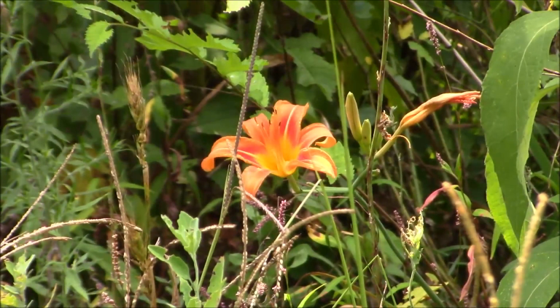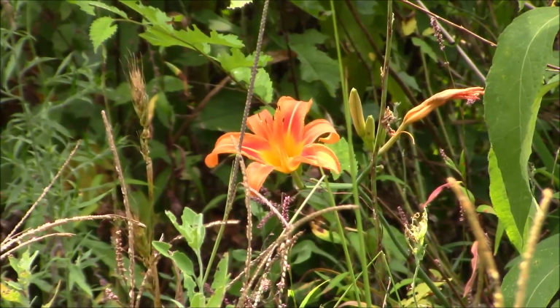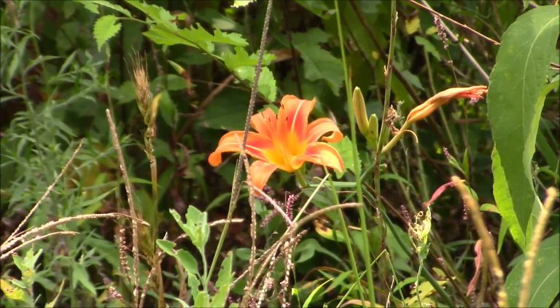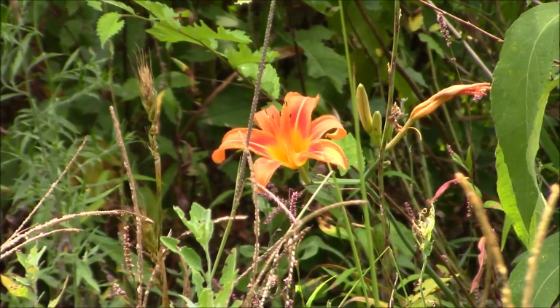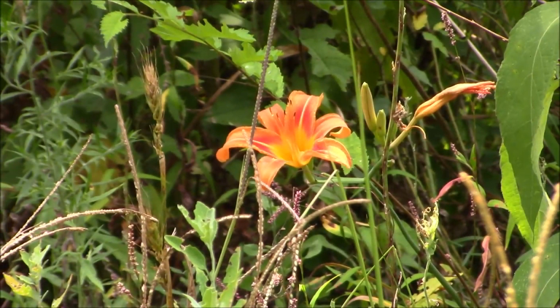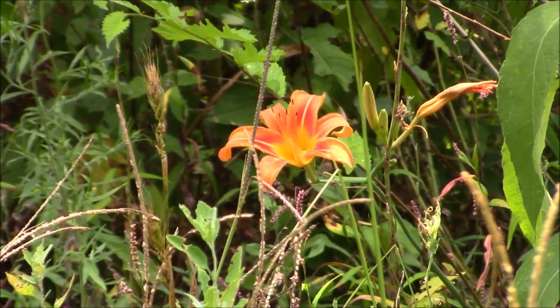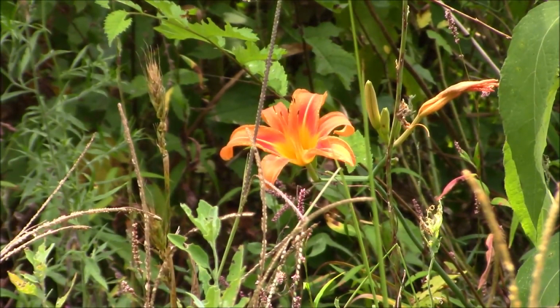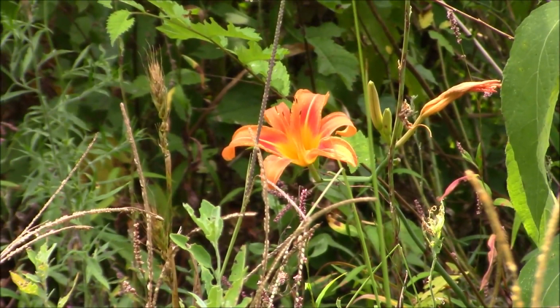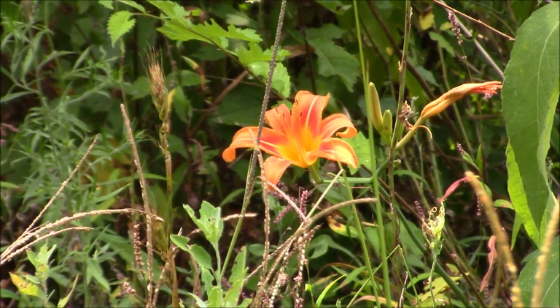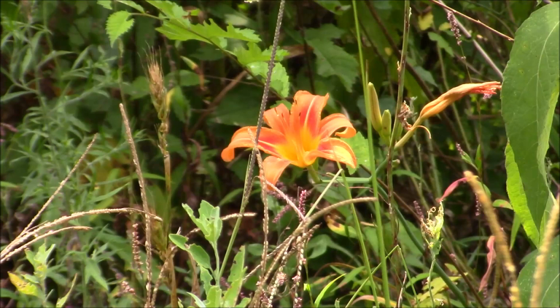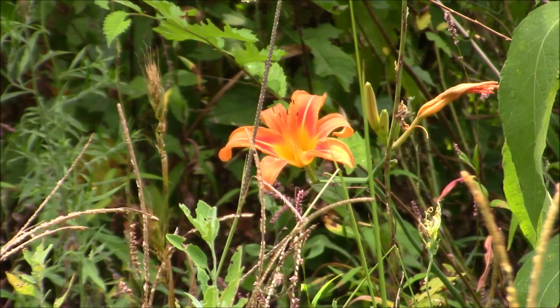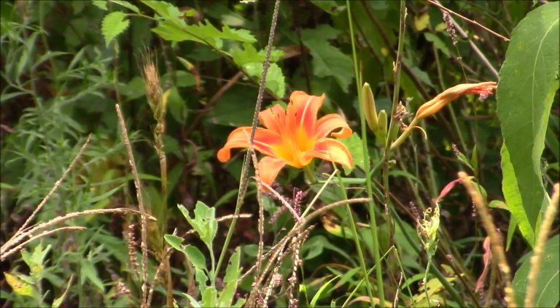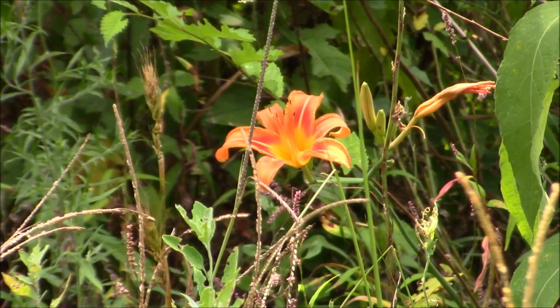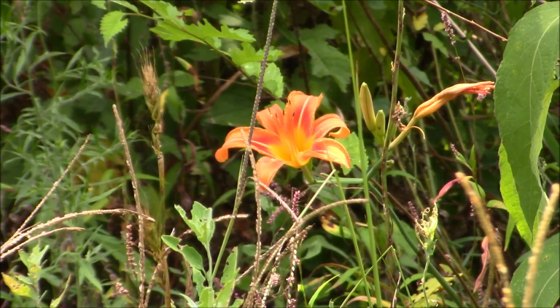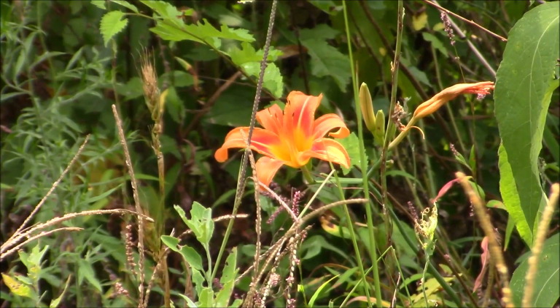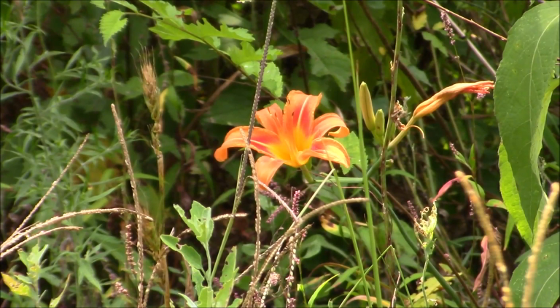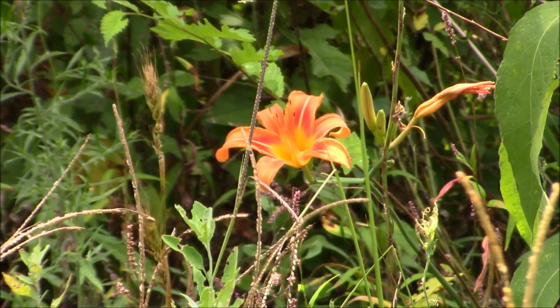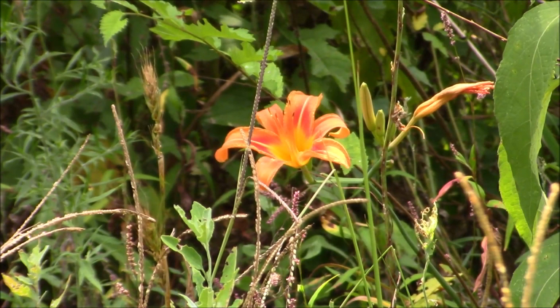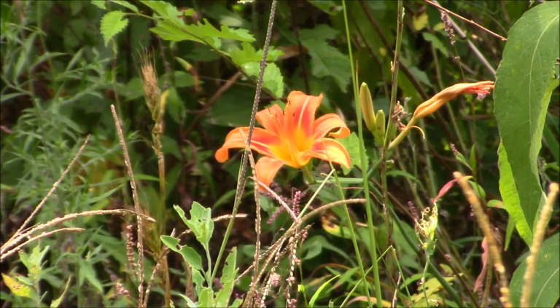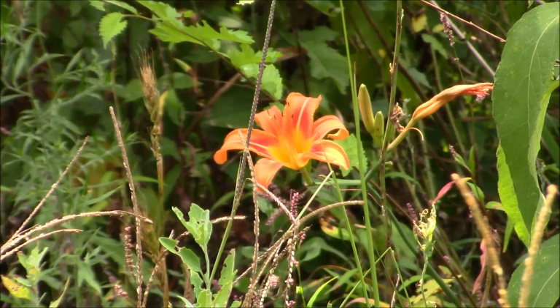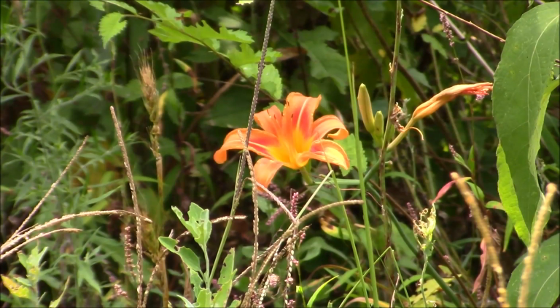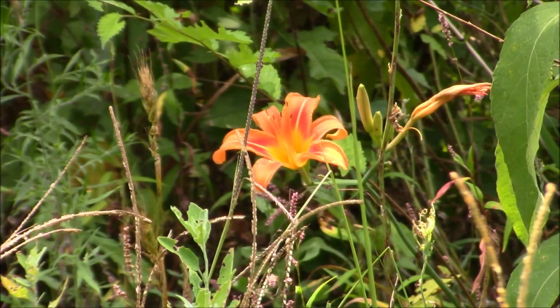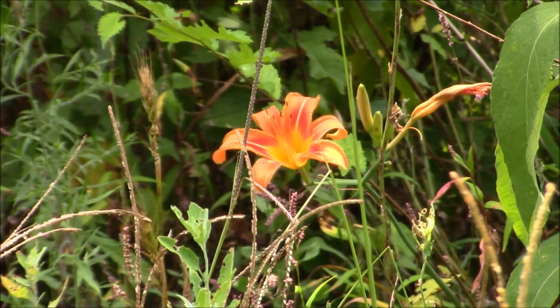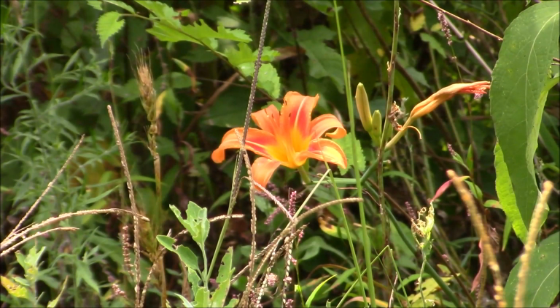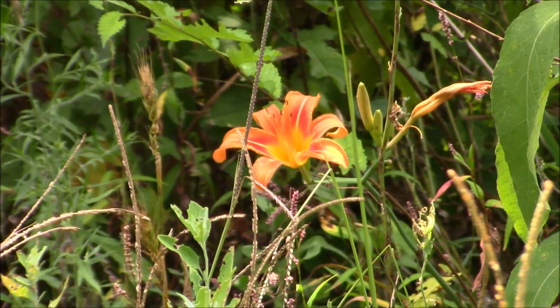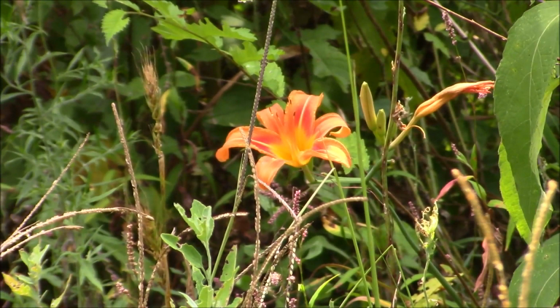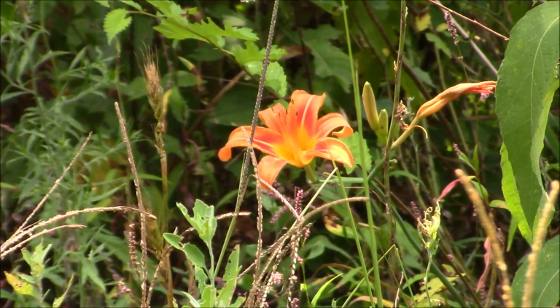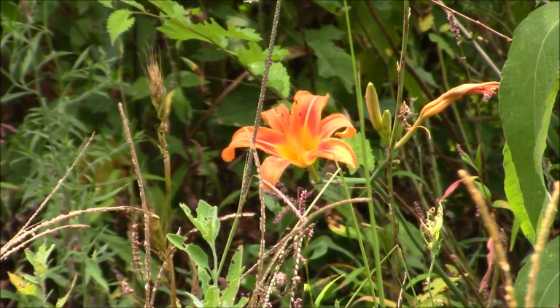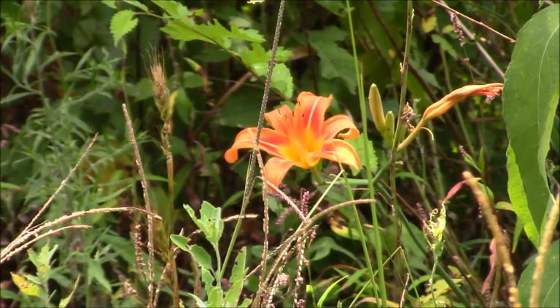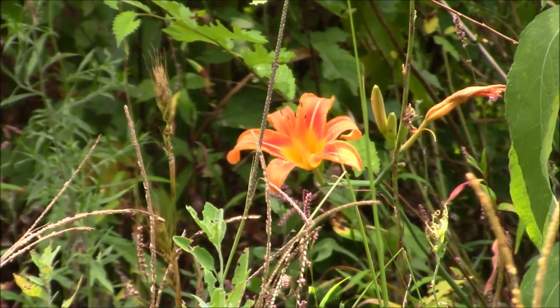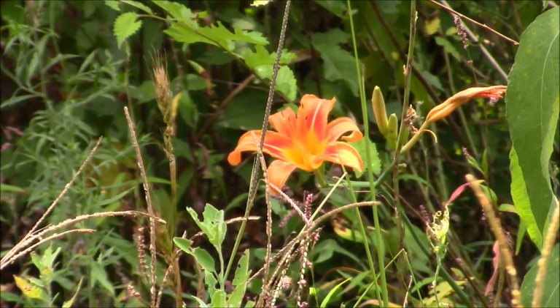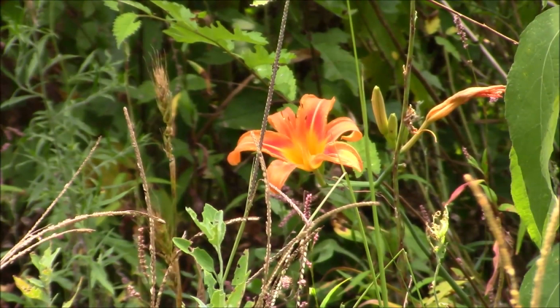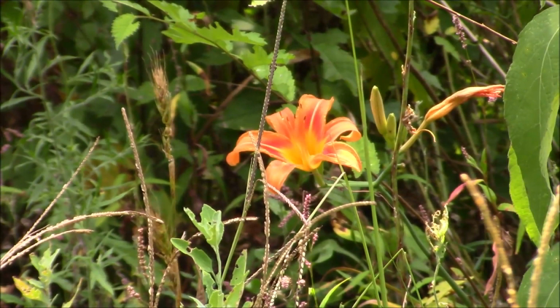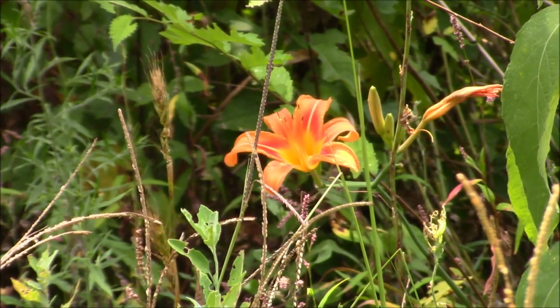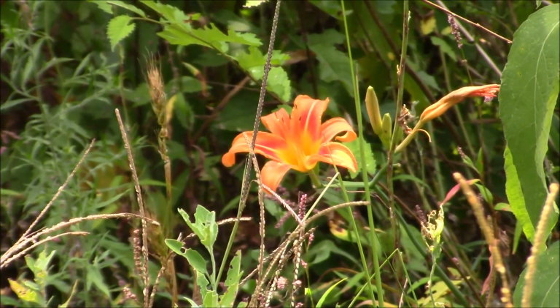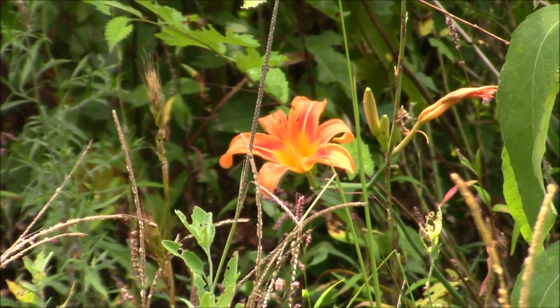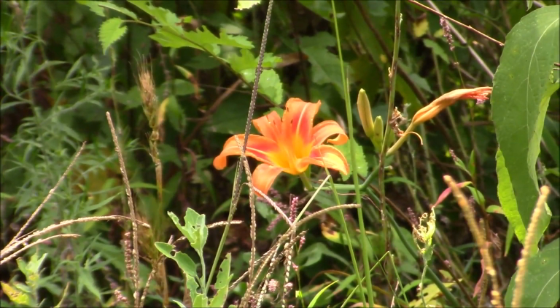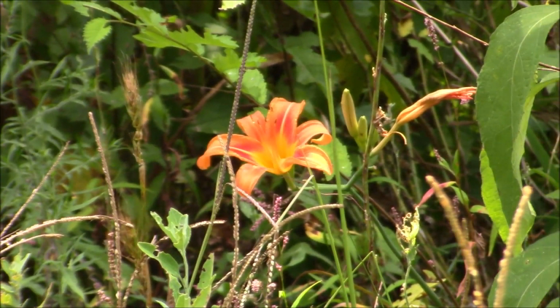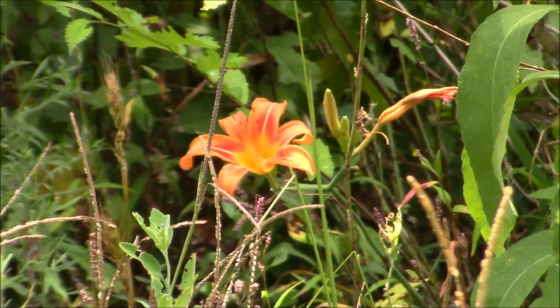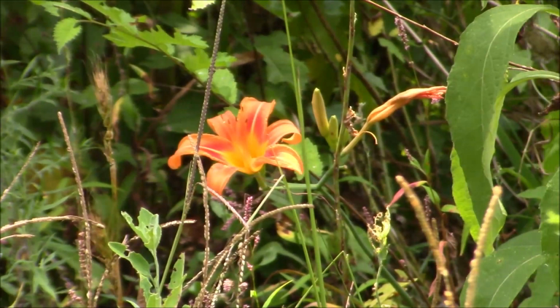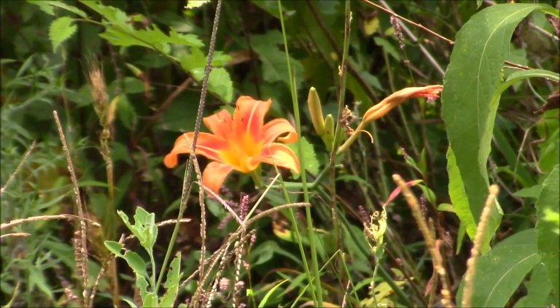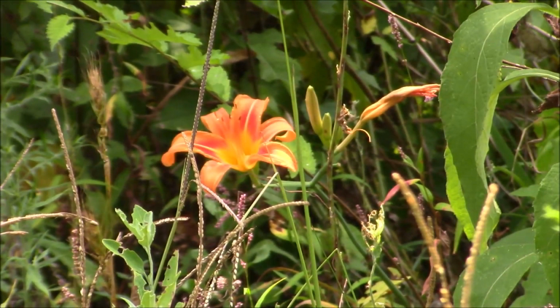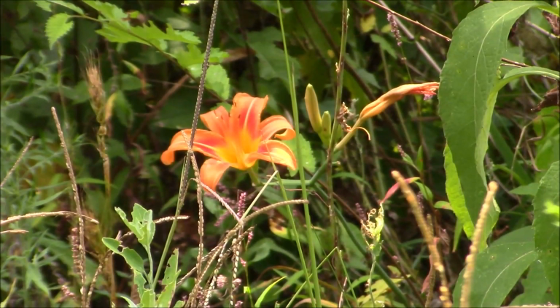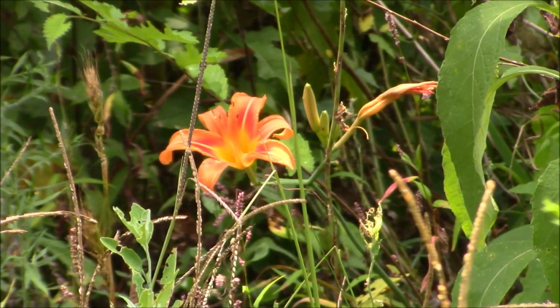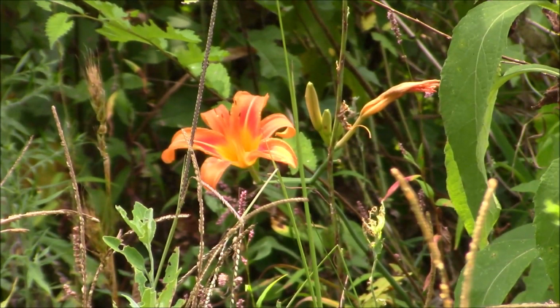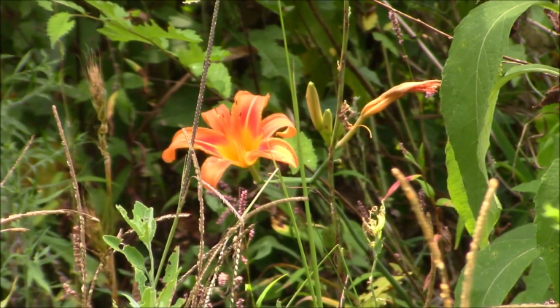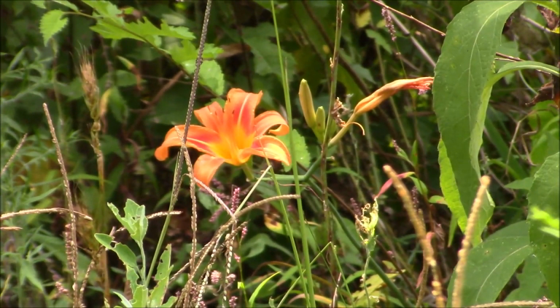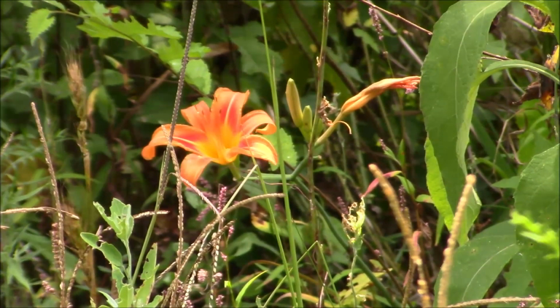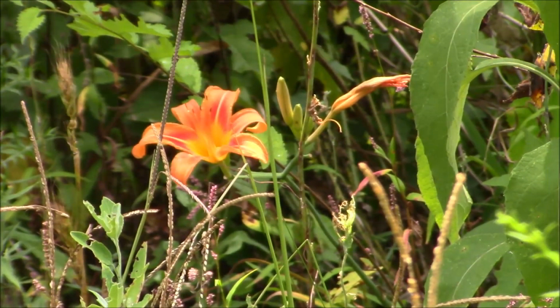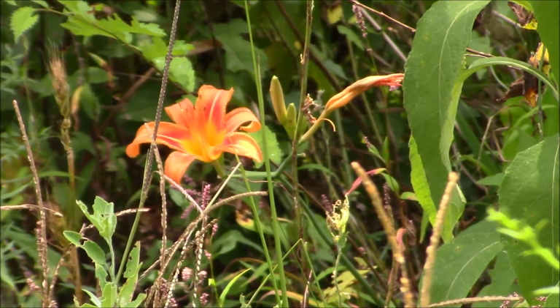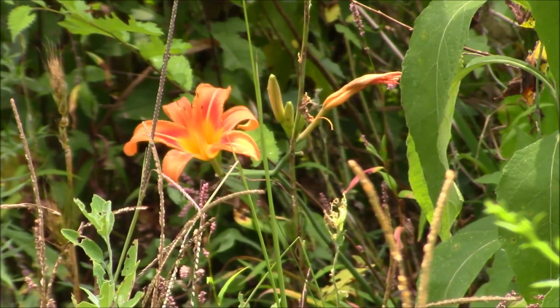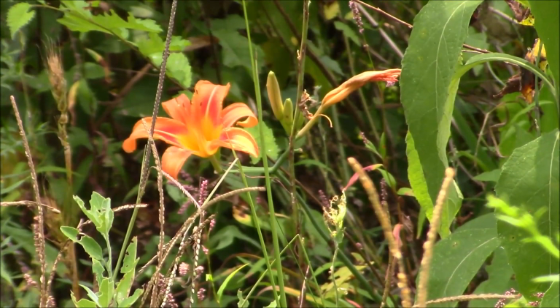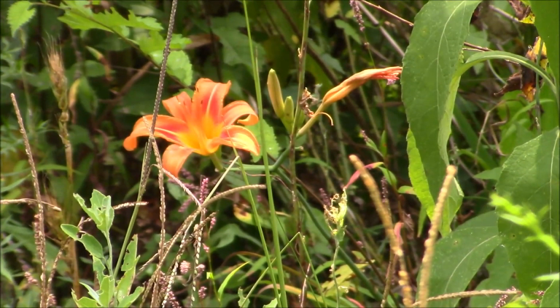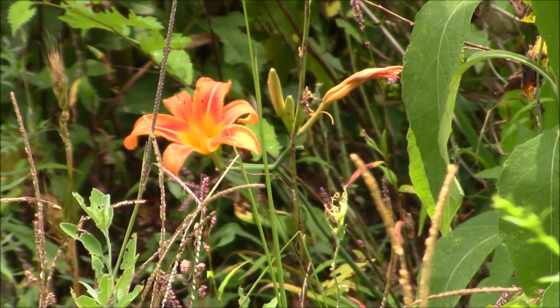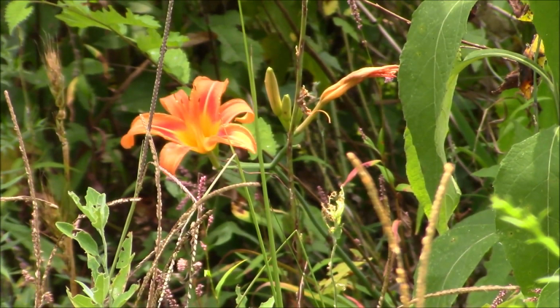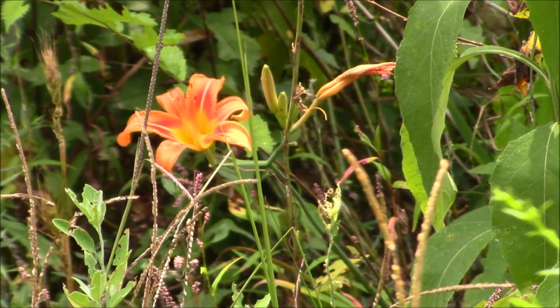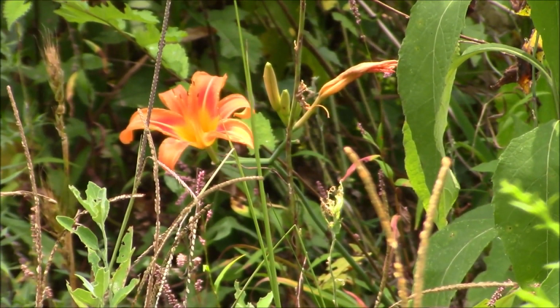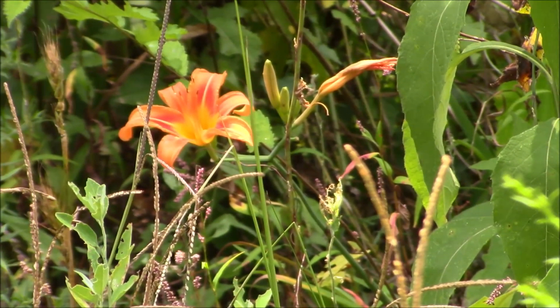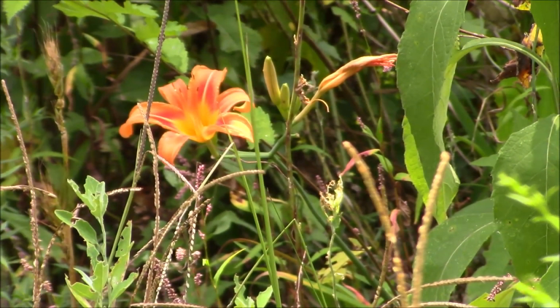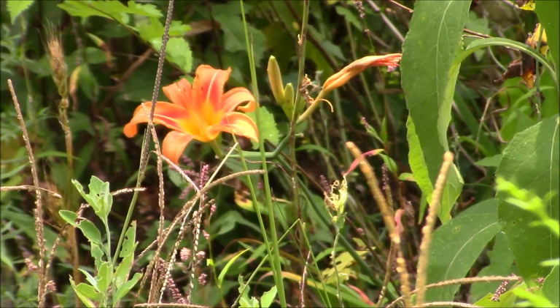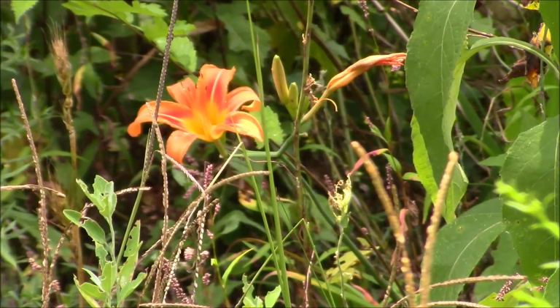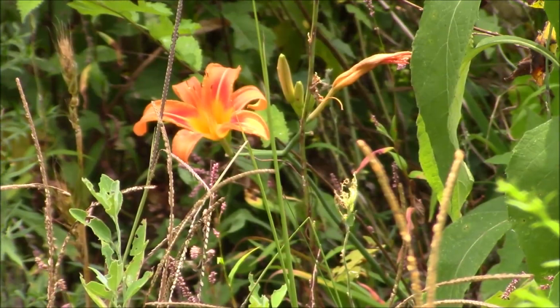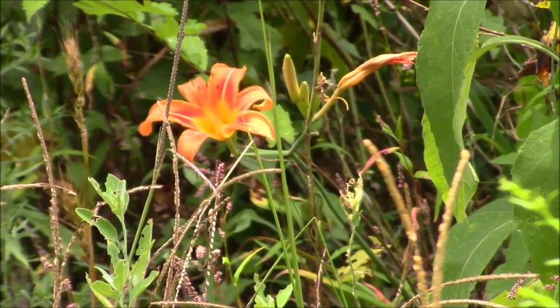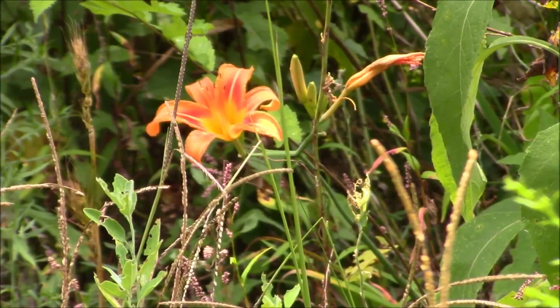I've got a rogue day lily blooming out there. Yeah, you're a late bloomer this year — I'll take it.